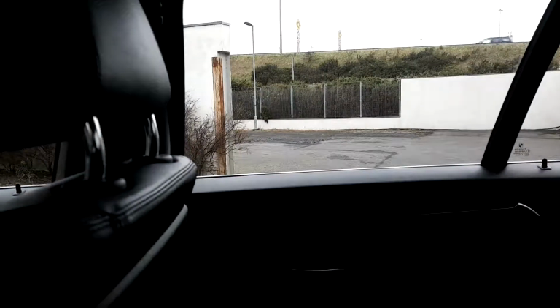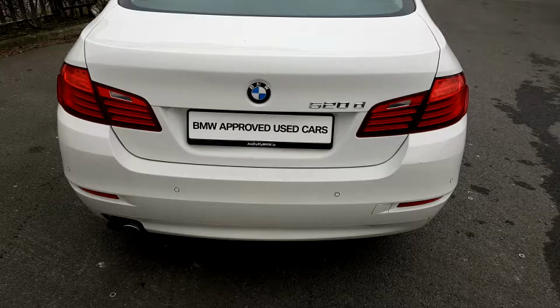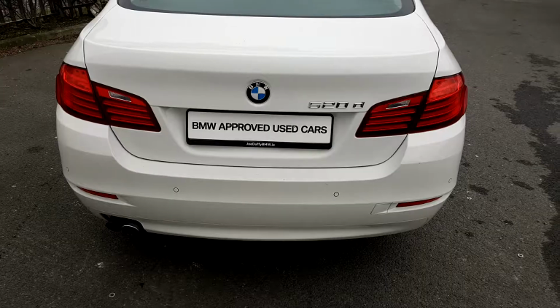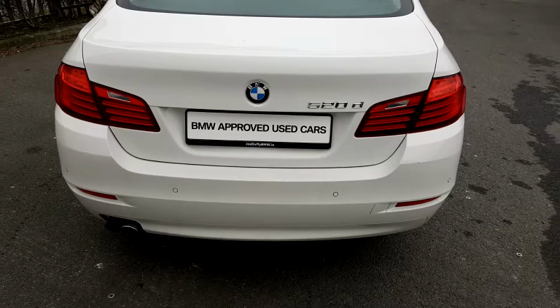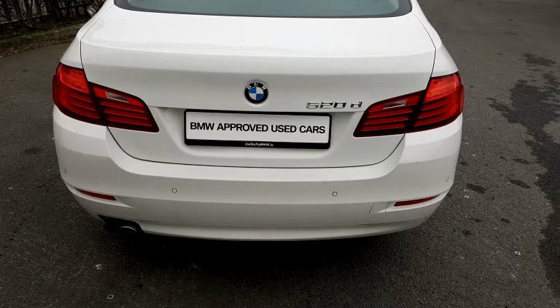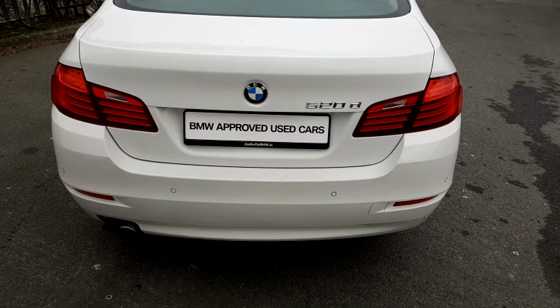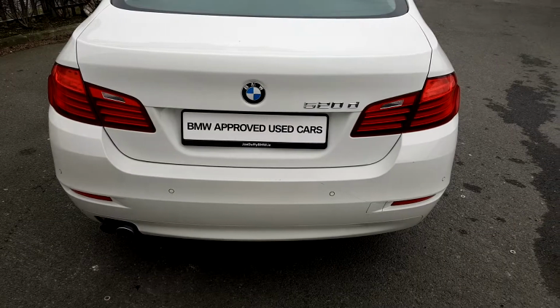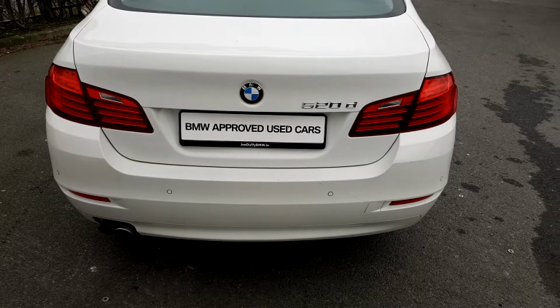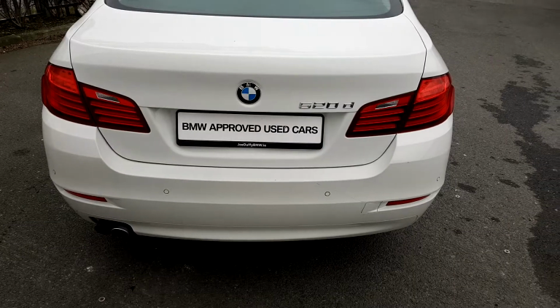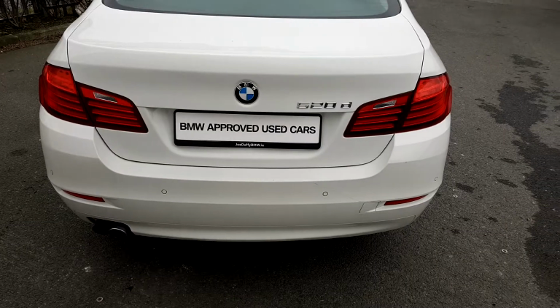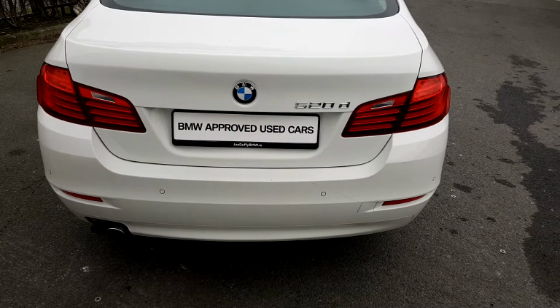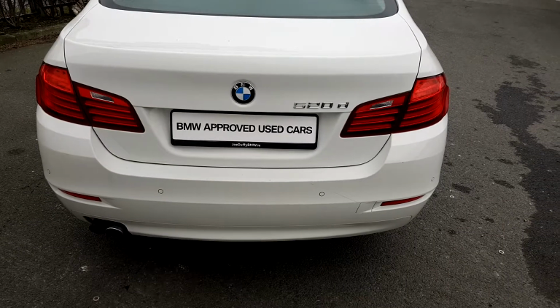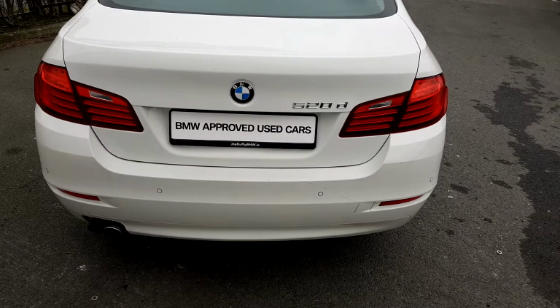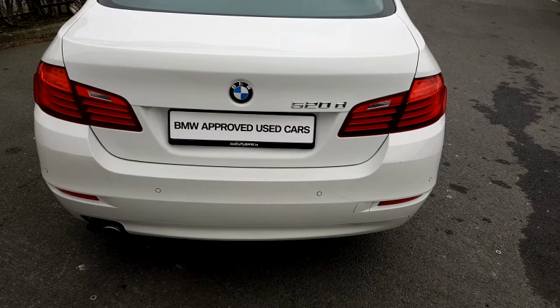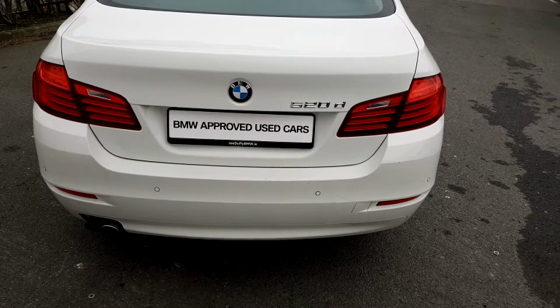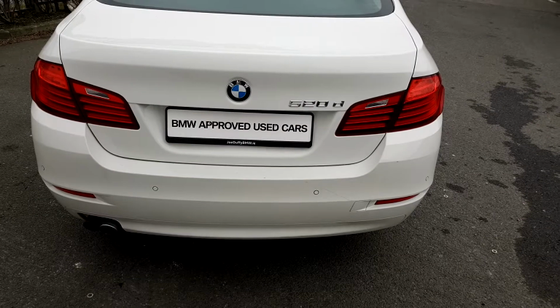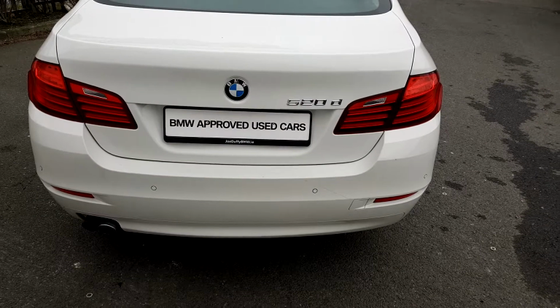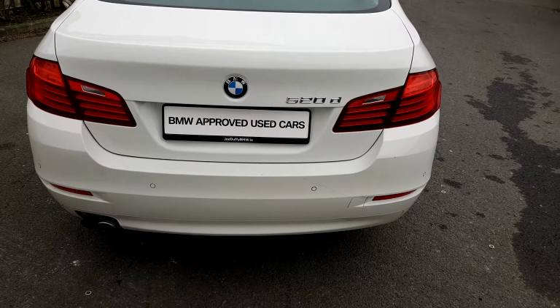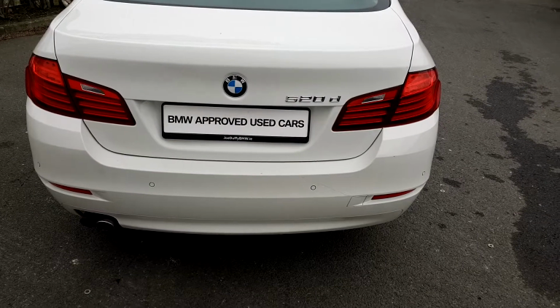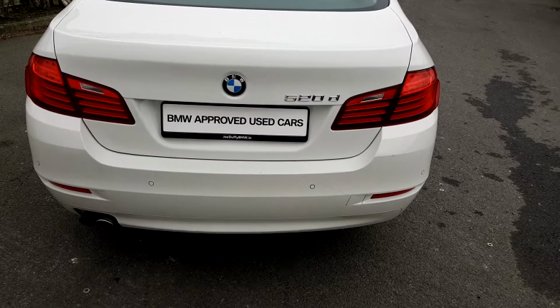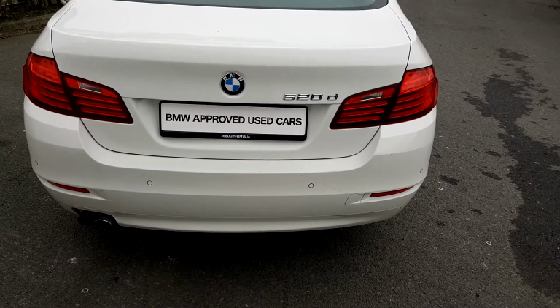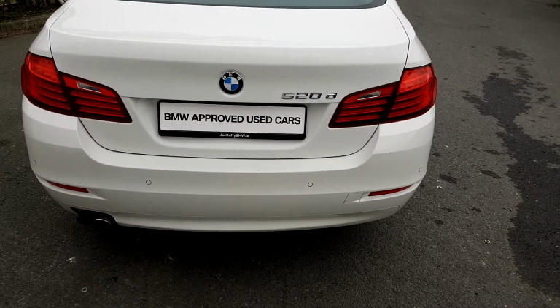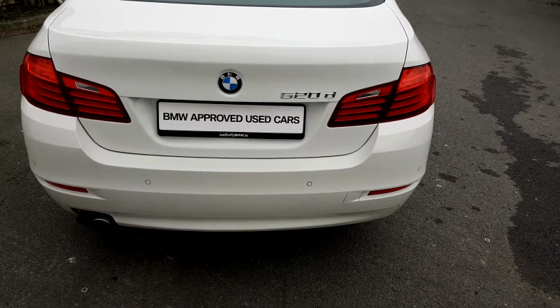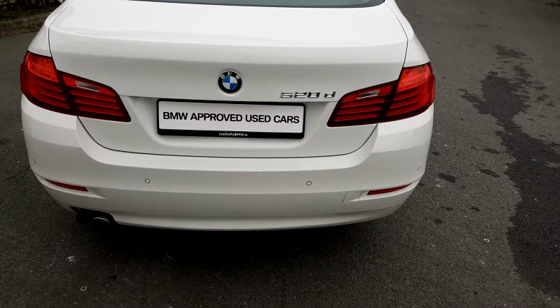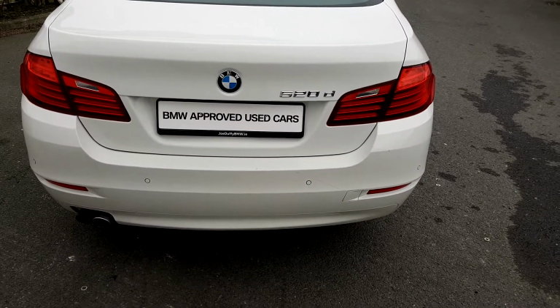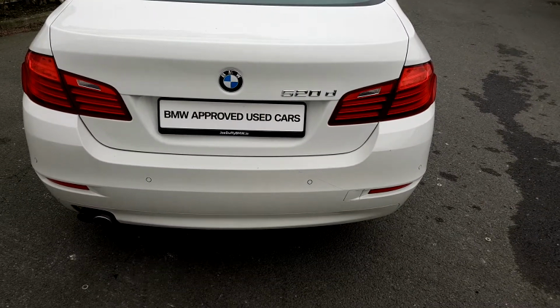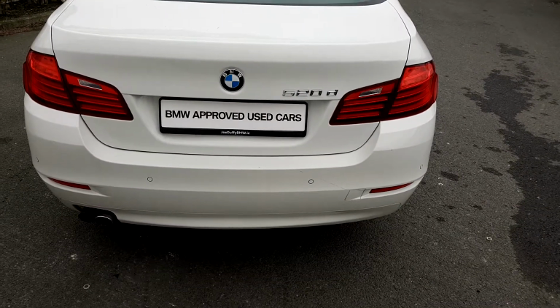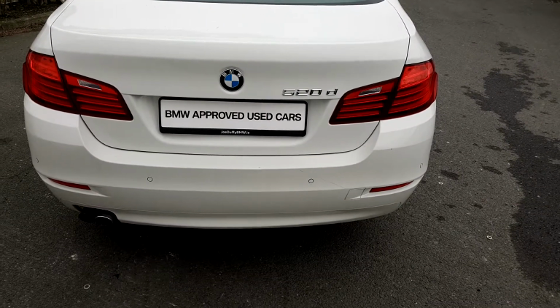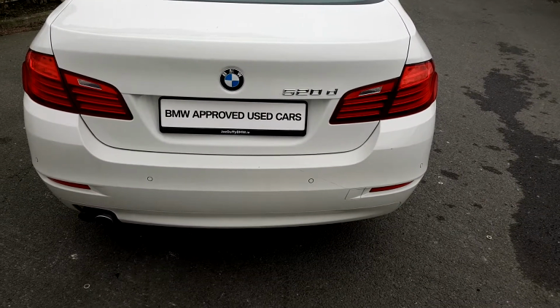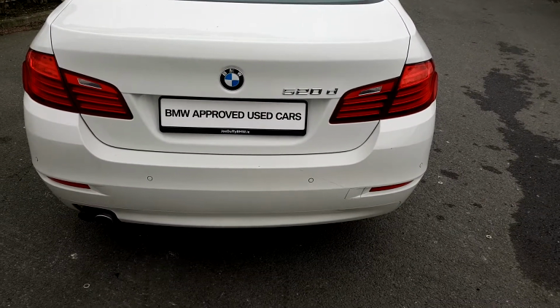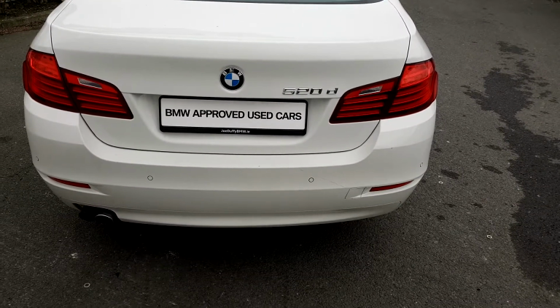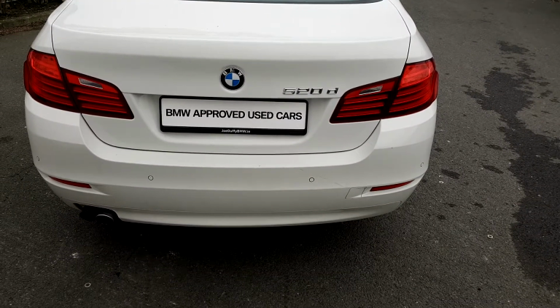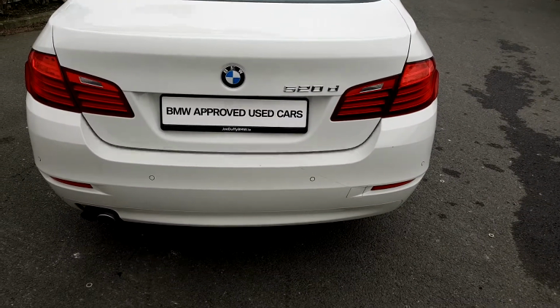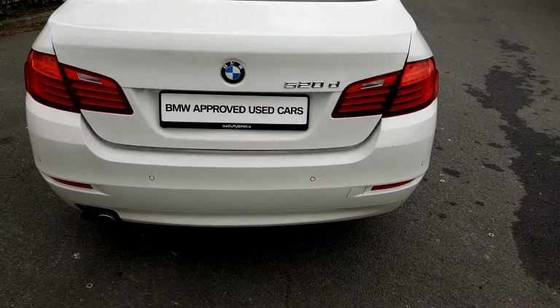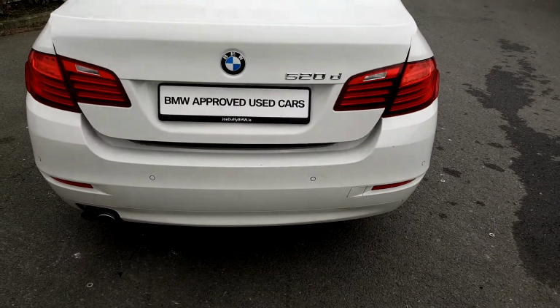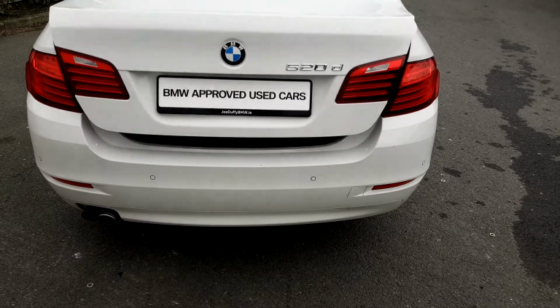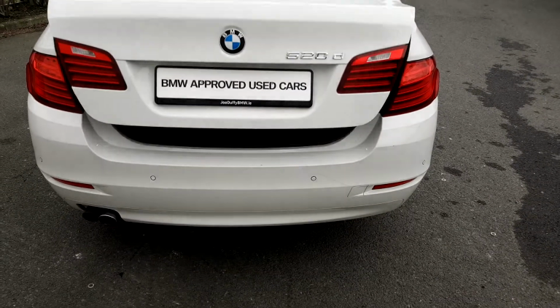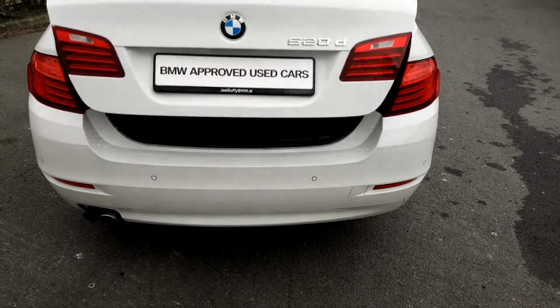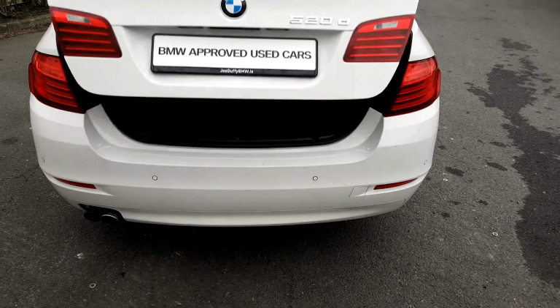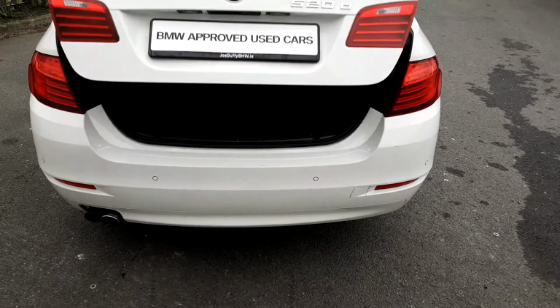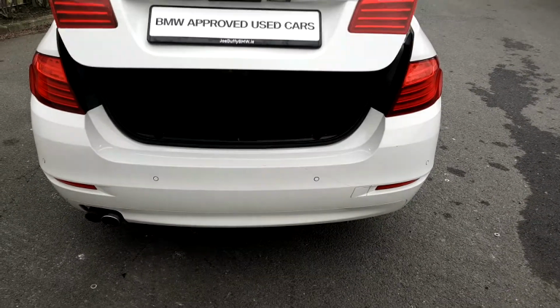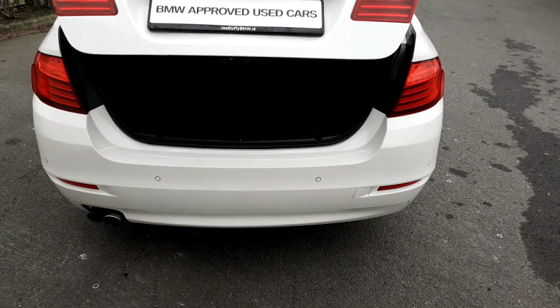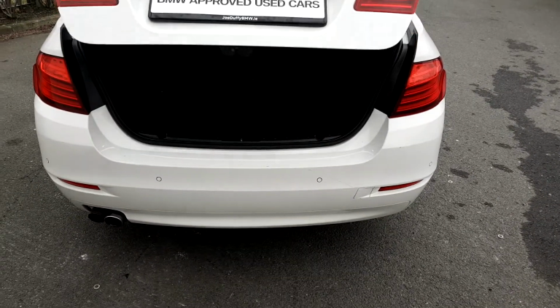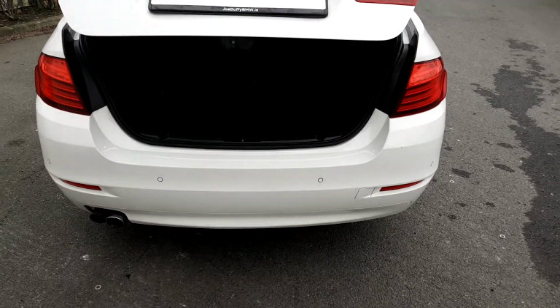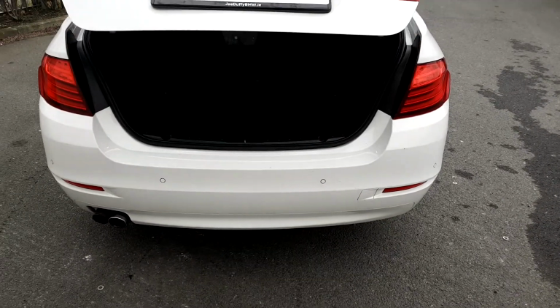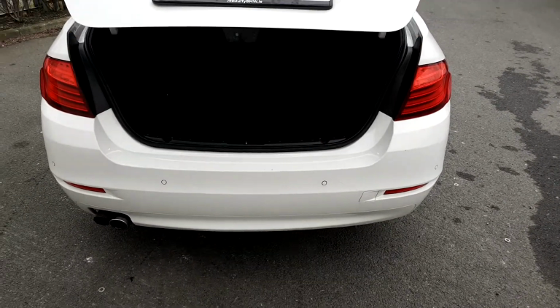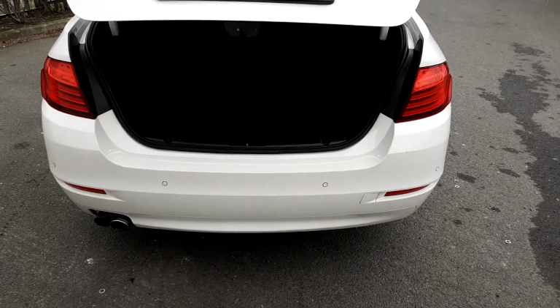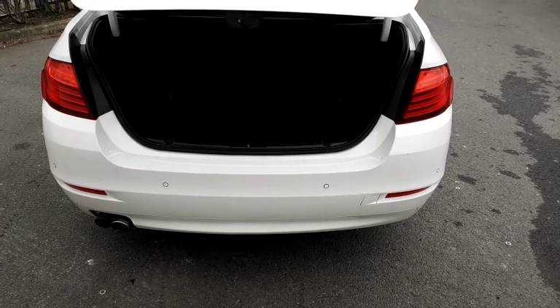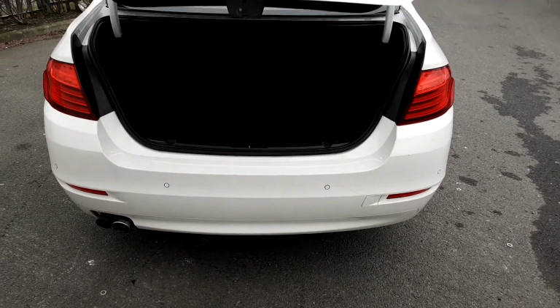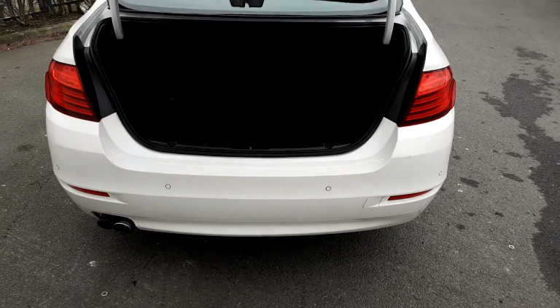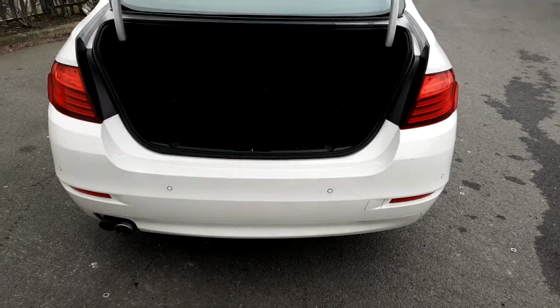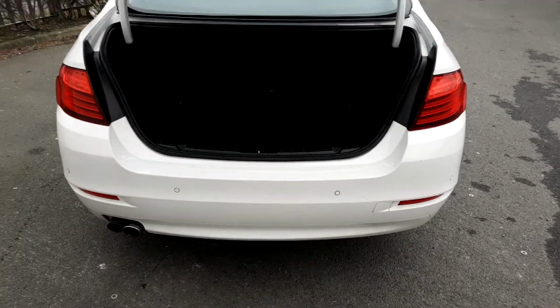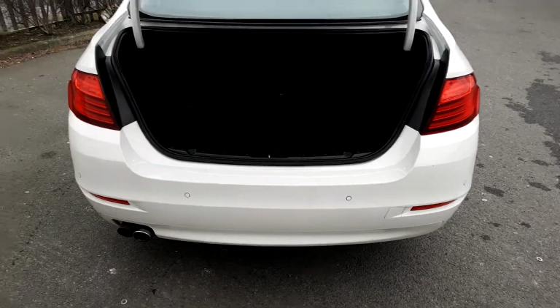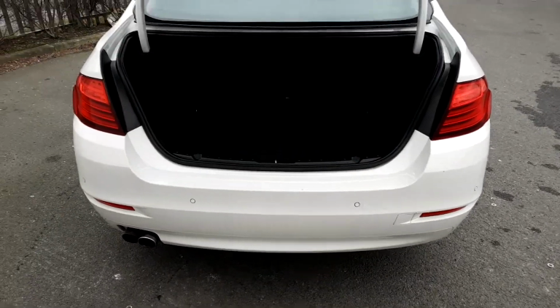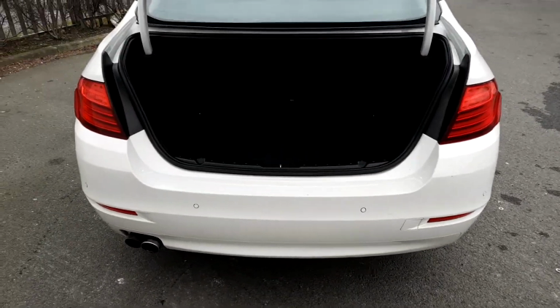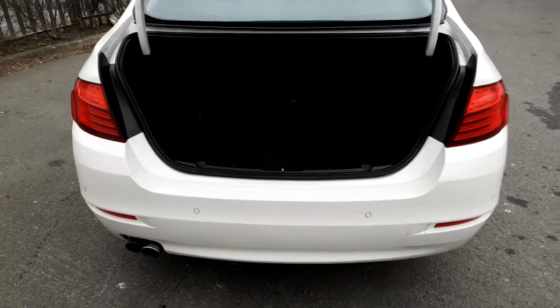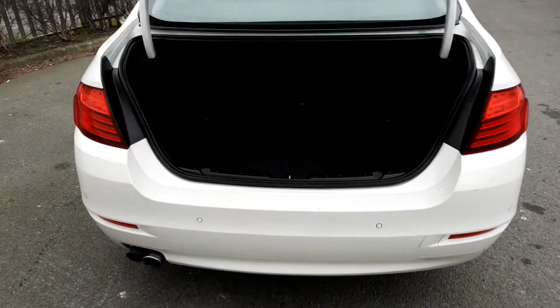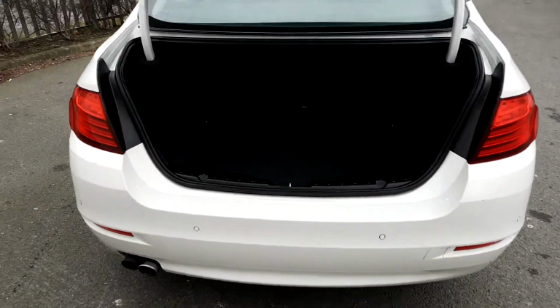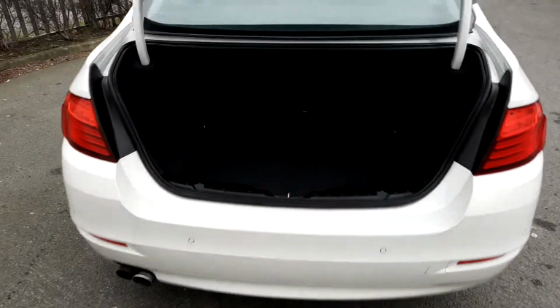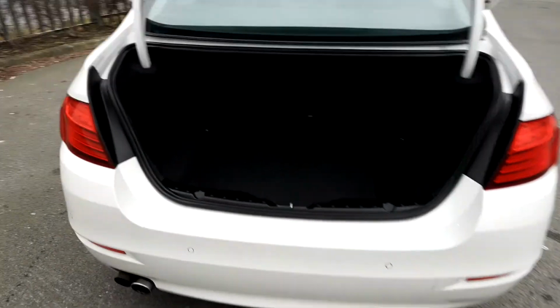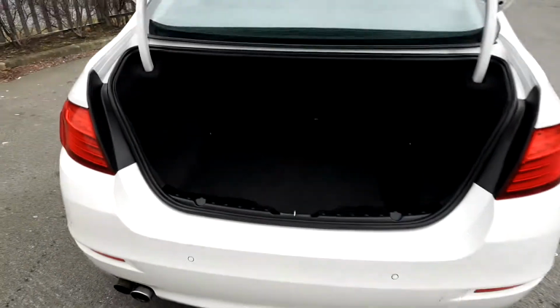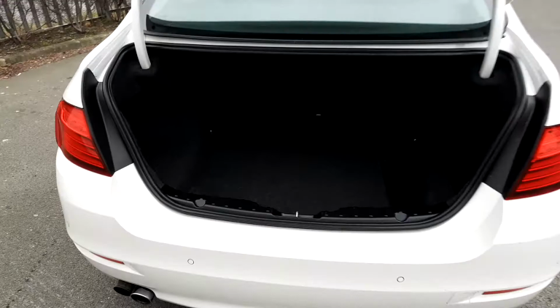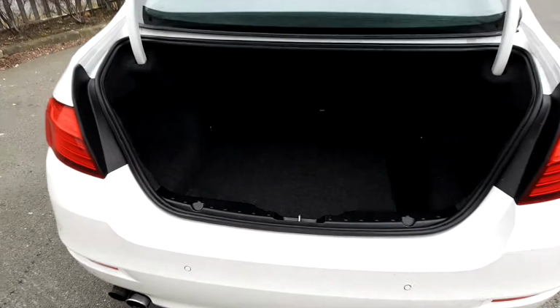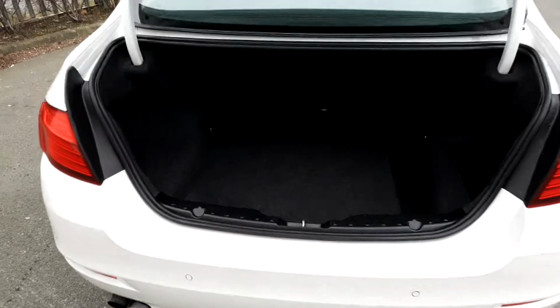This is the view from the back of the car. The boot opens with just the touch of a button, and as you can see the boot is nice and spacious.